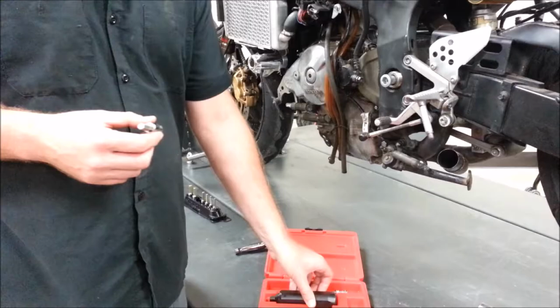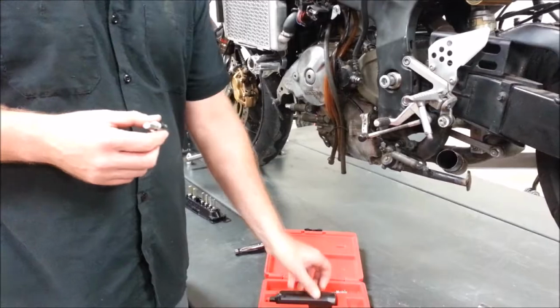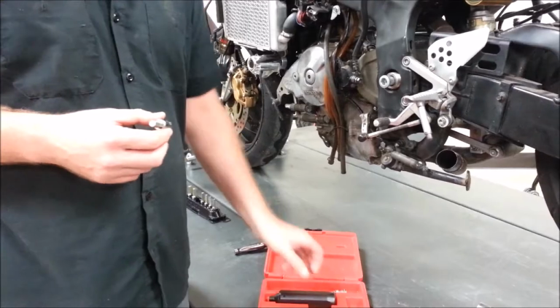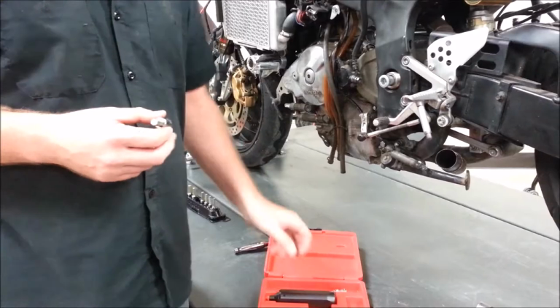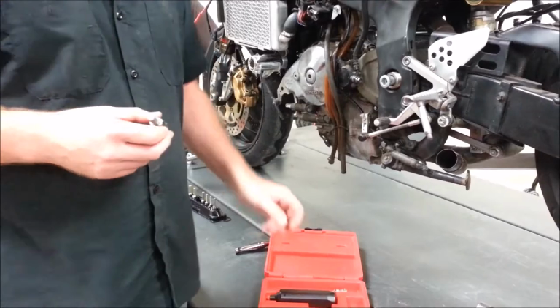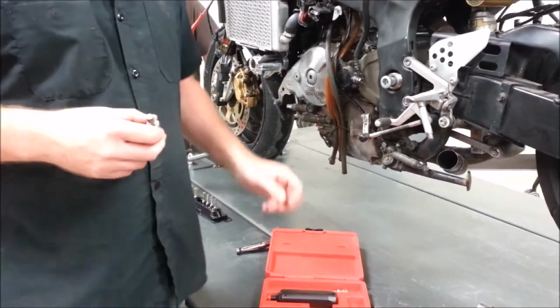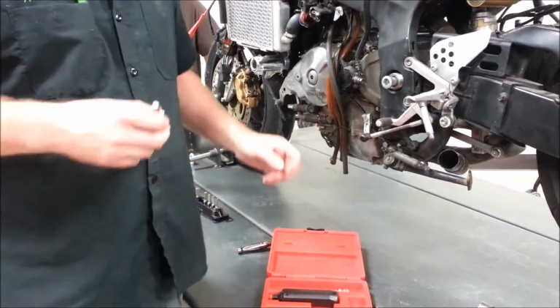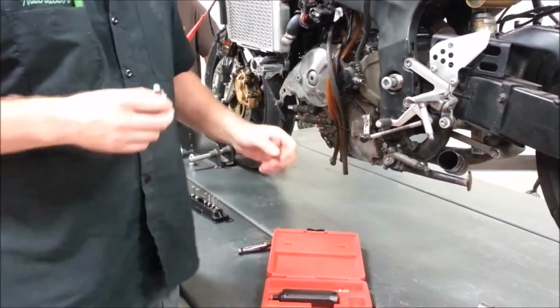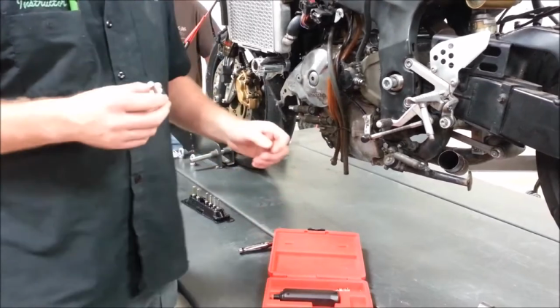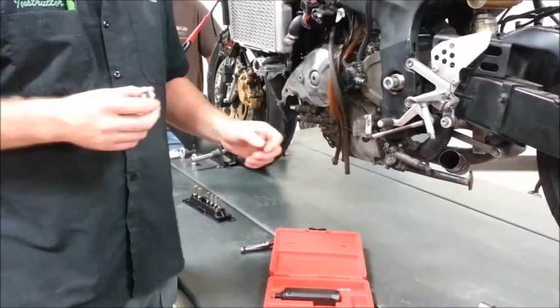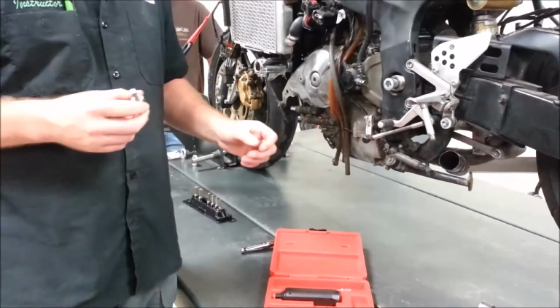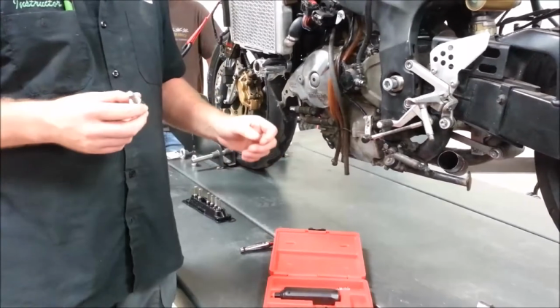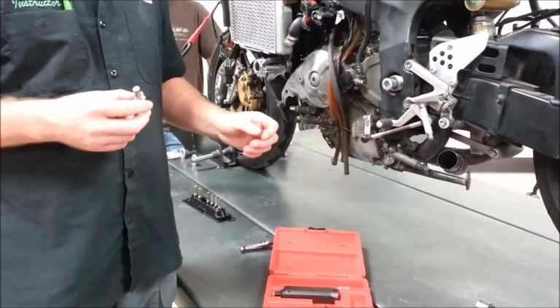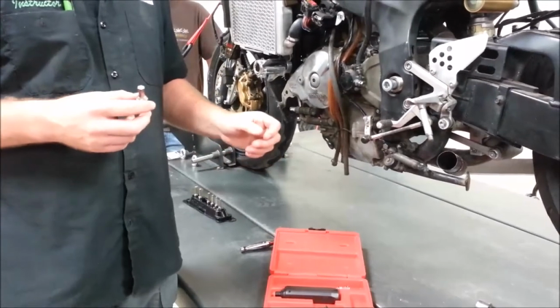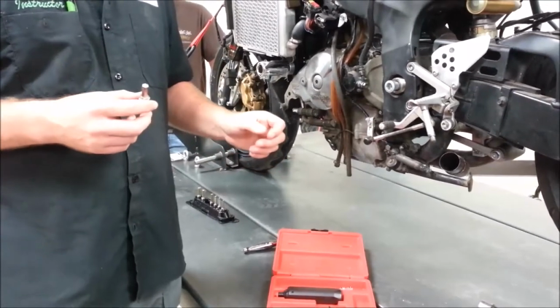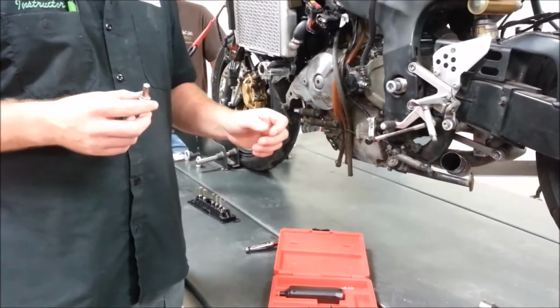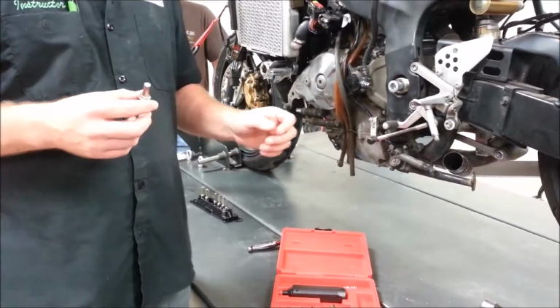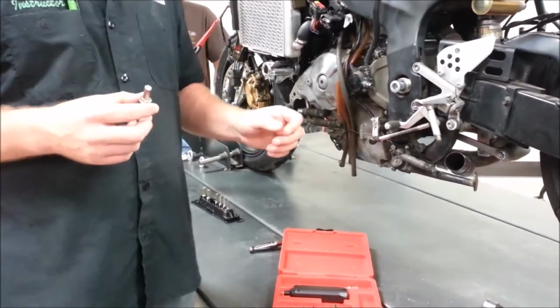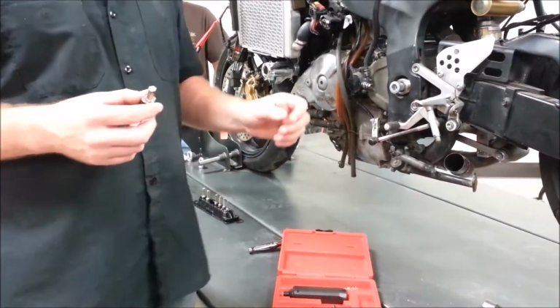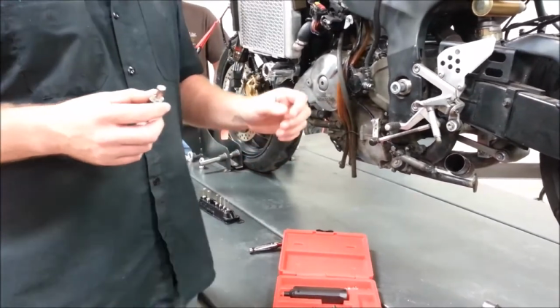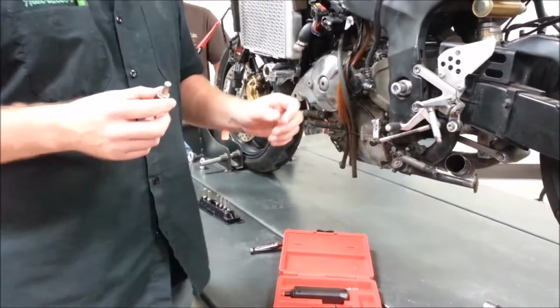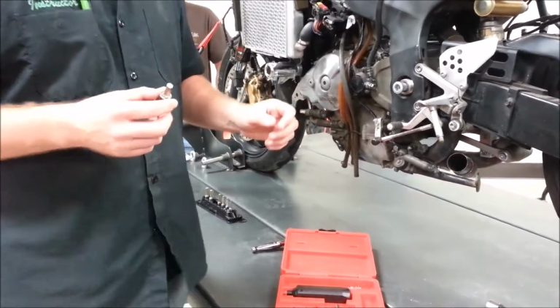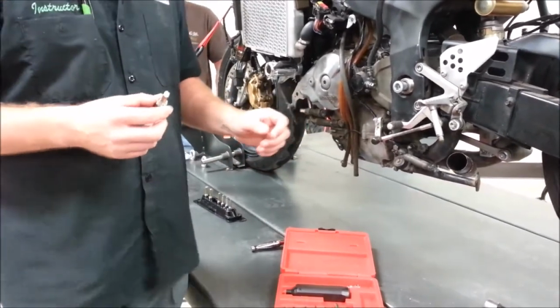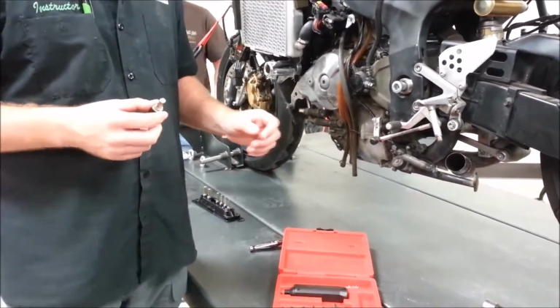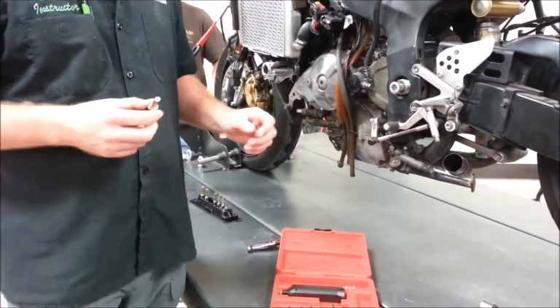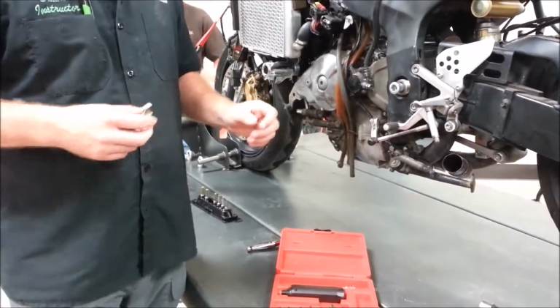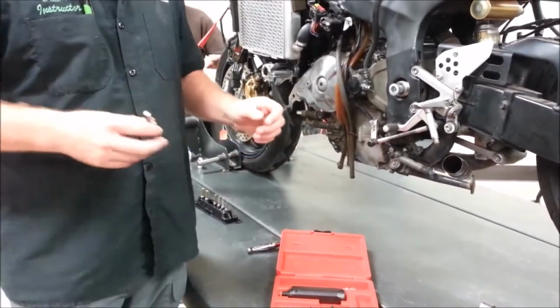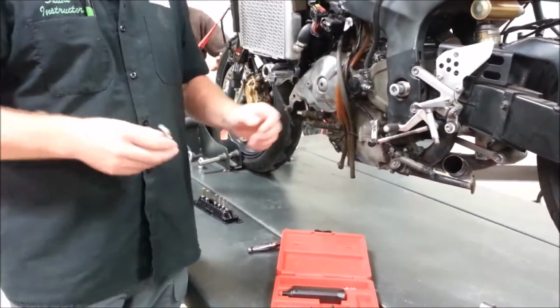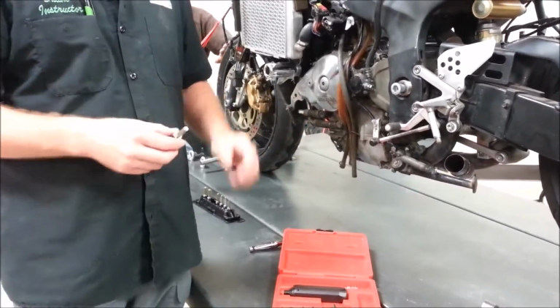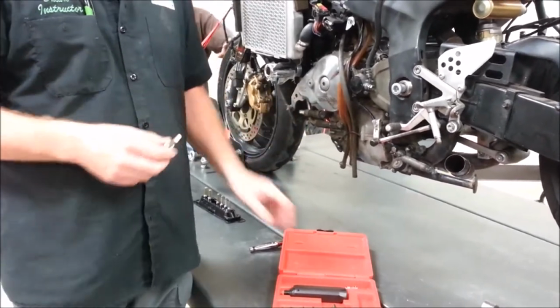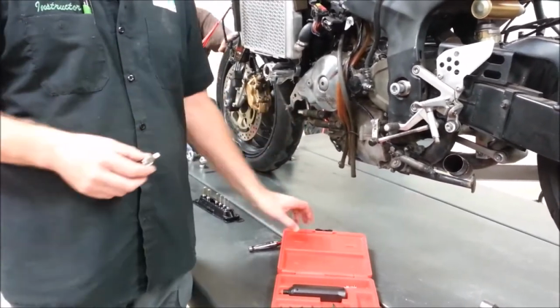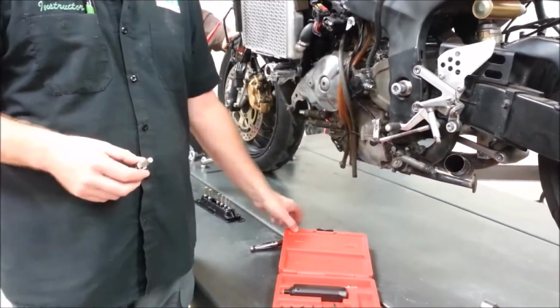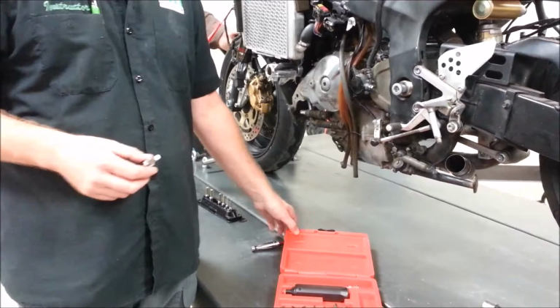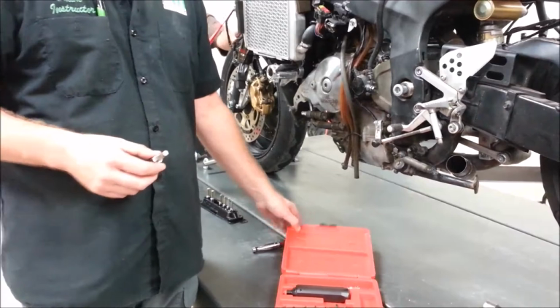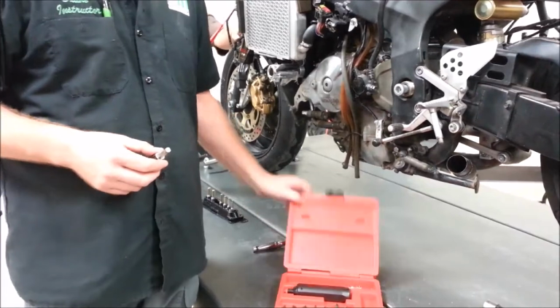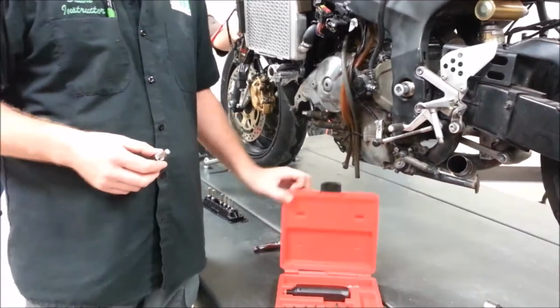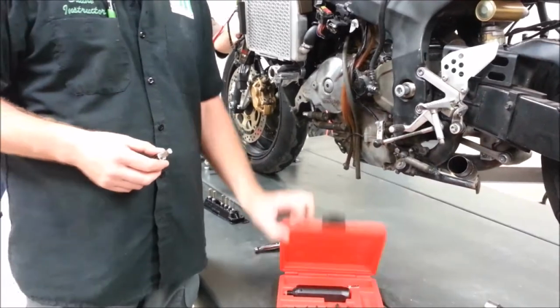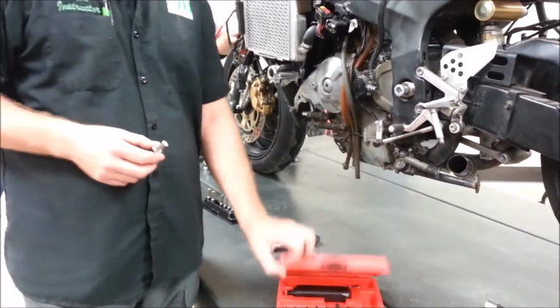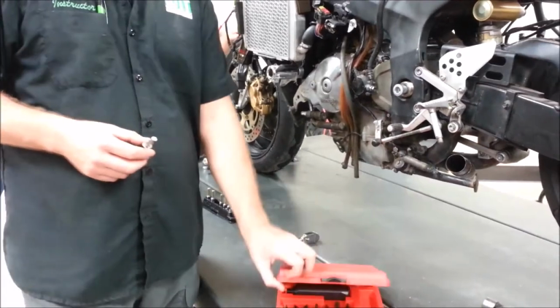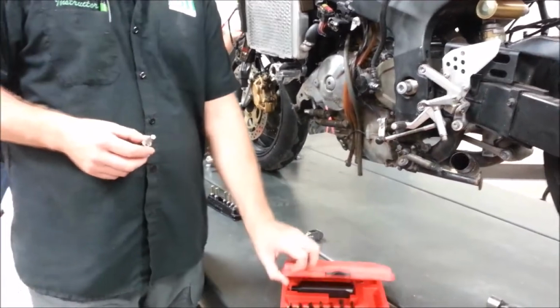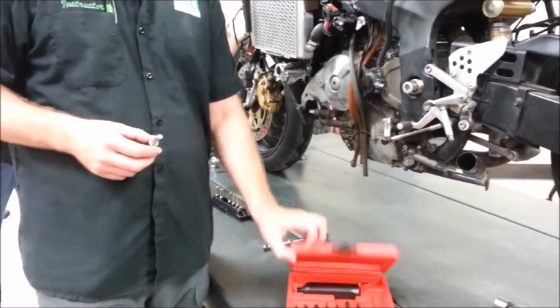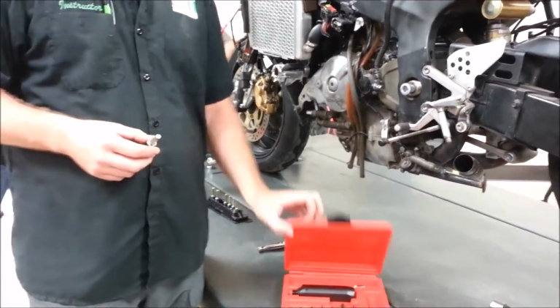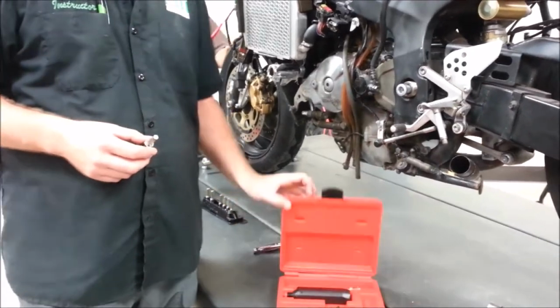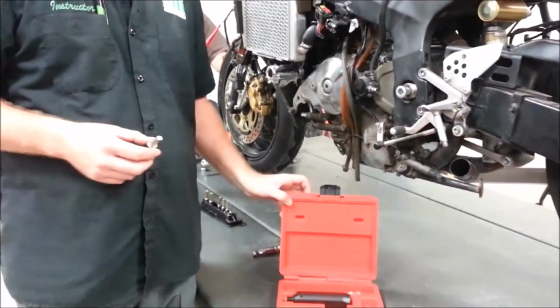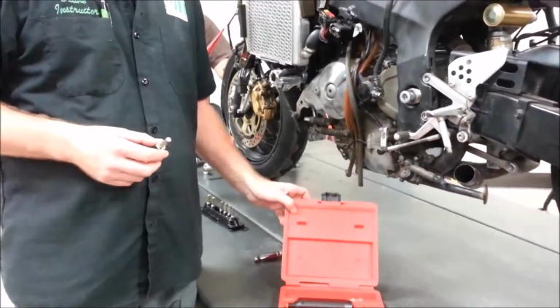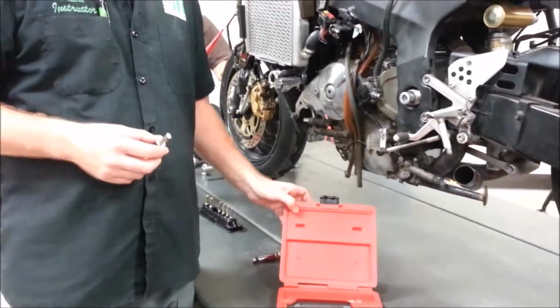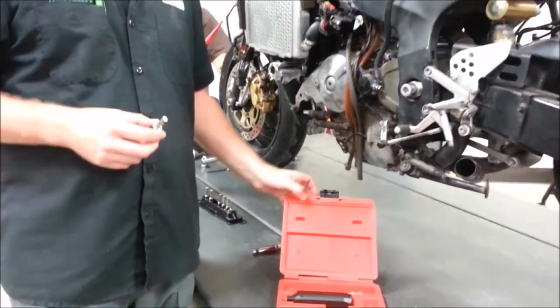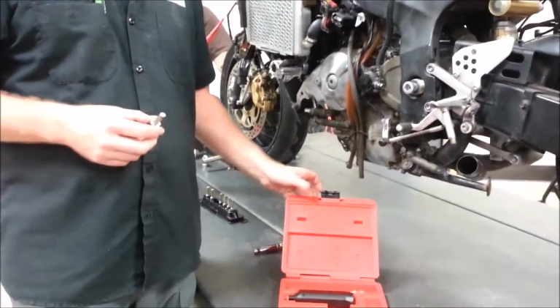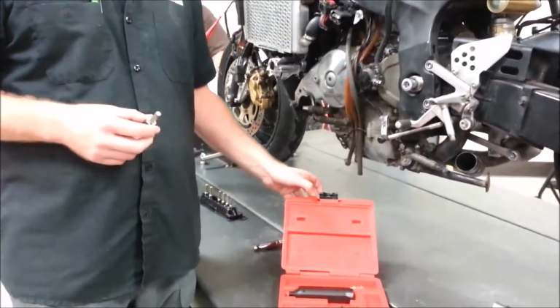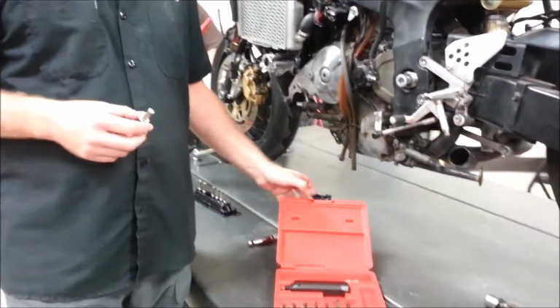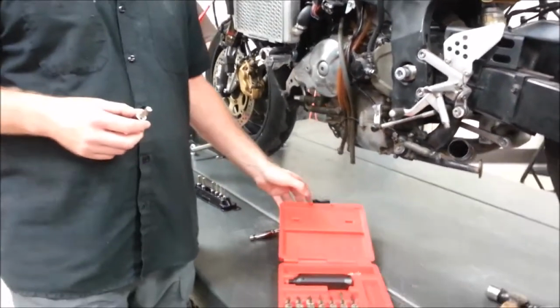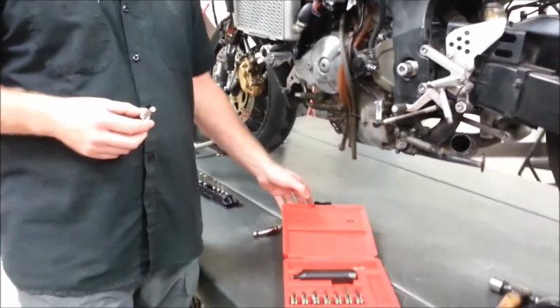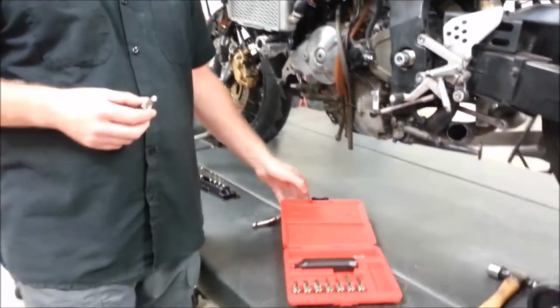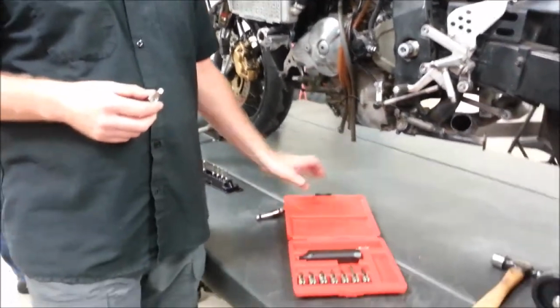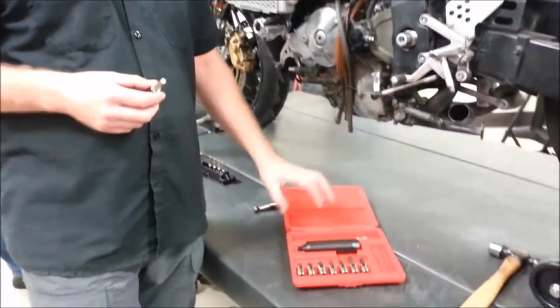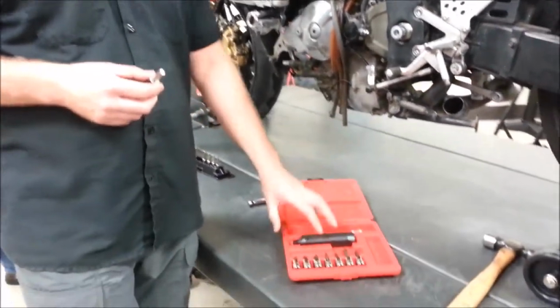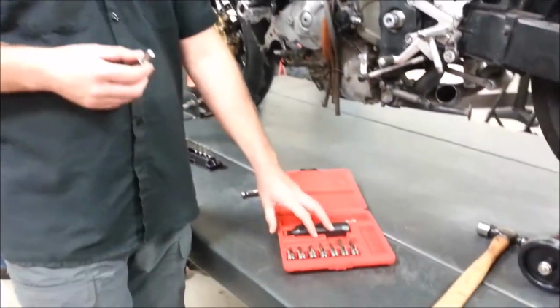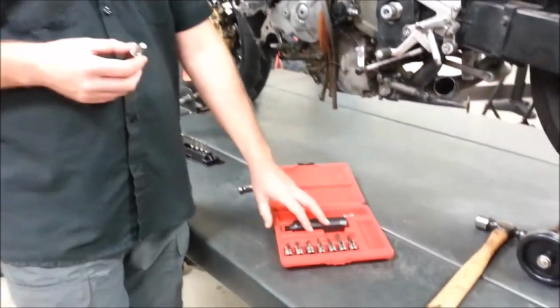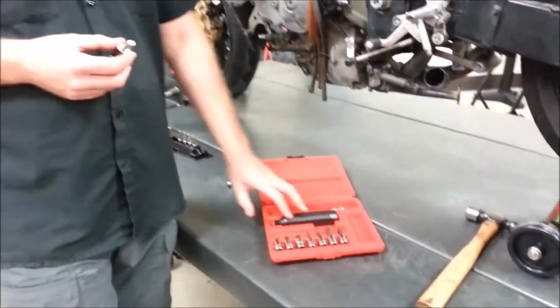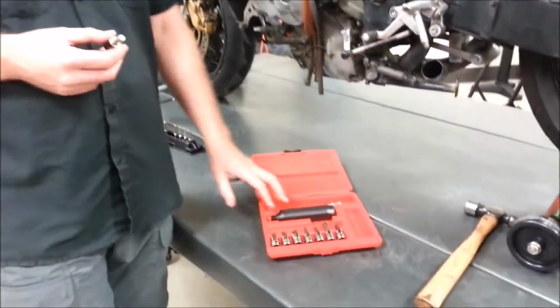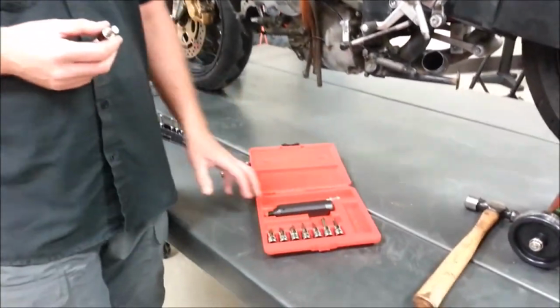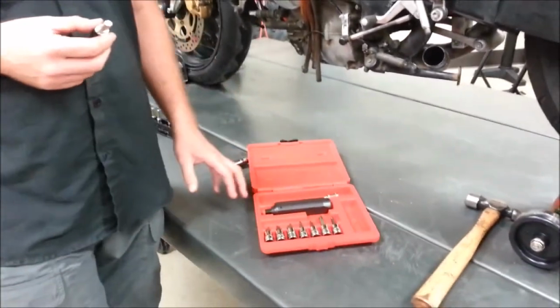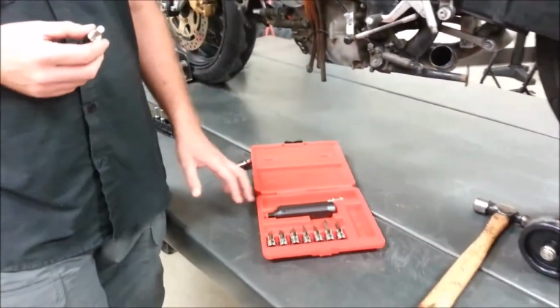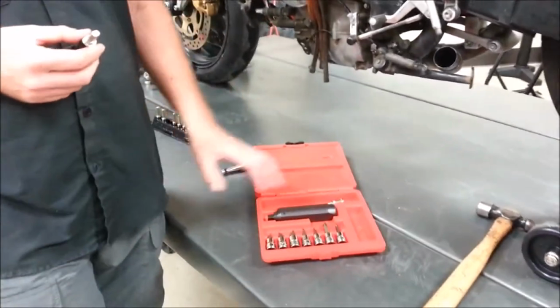We're at Western Iowa Tech today here in our motorcycle lab, and what we're going to do is show how to properly use this impact removal and installation tool.